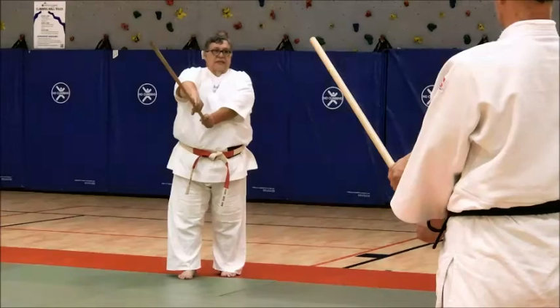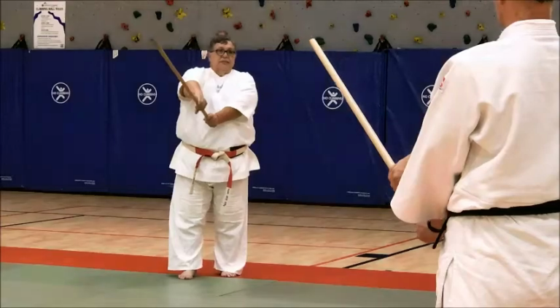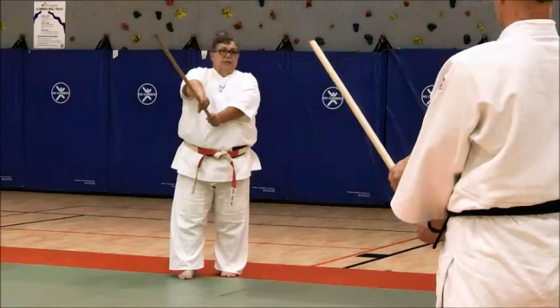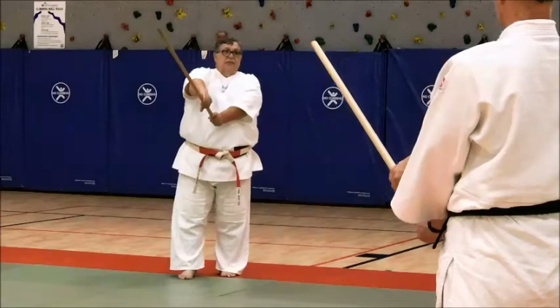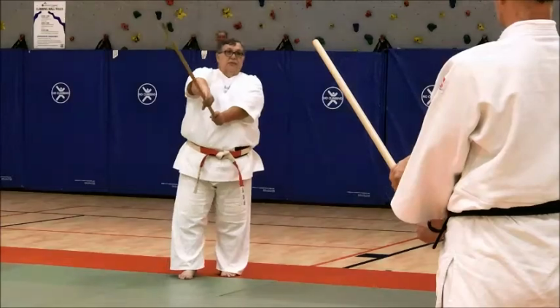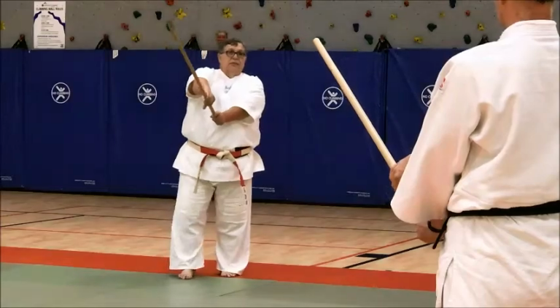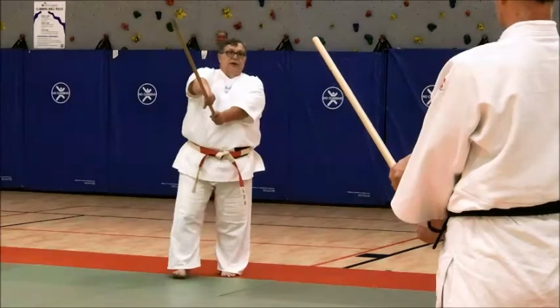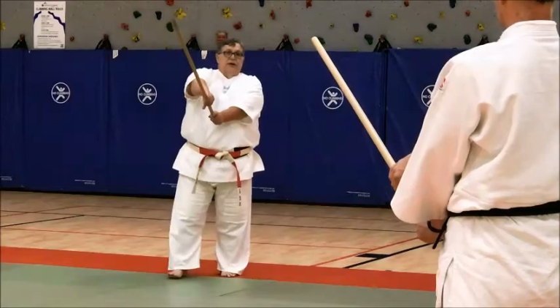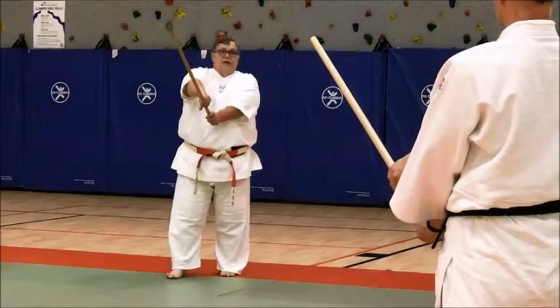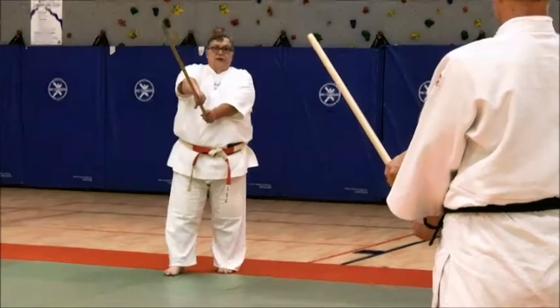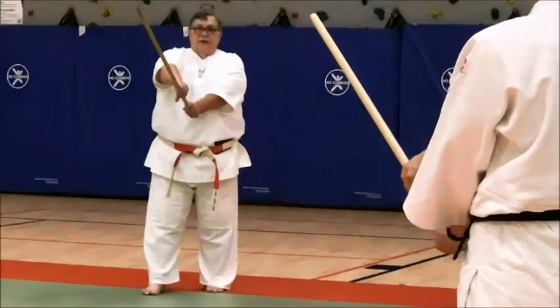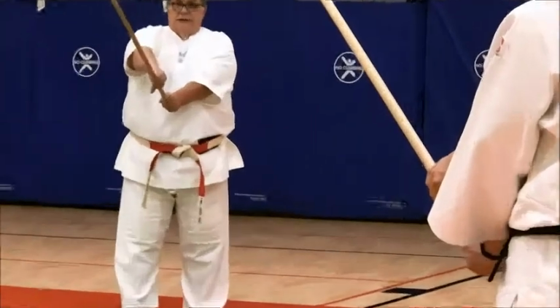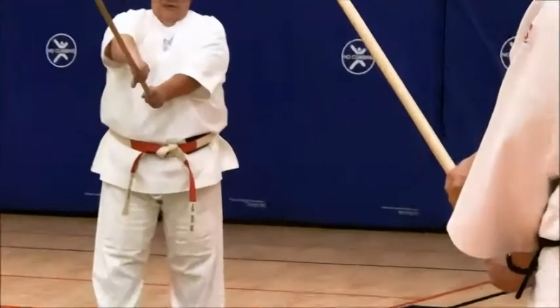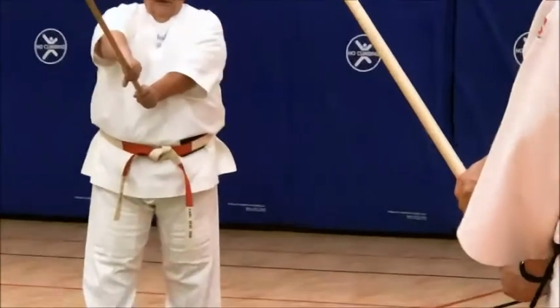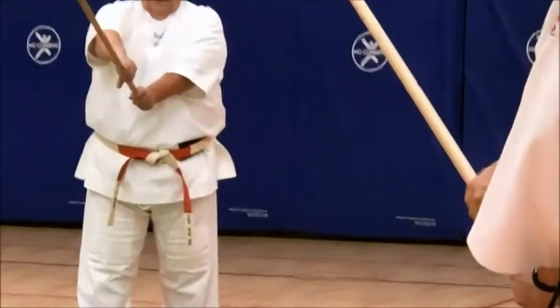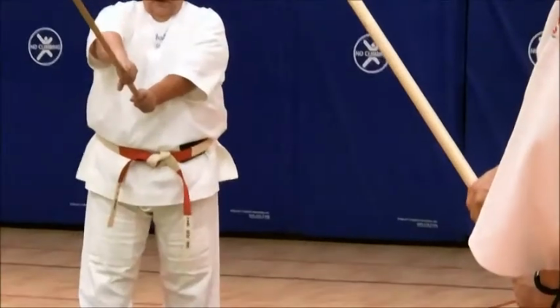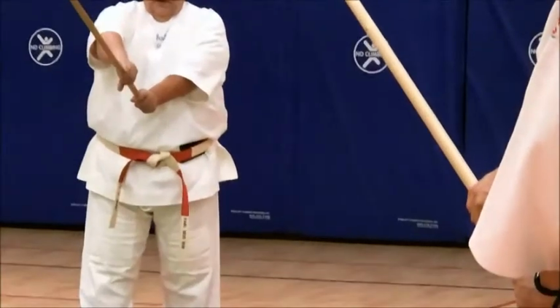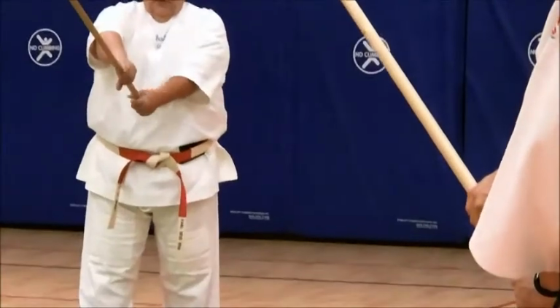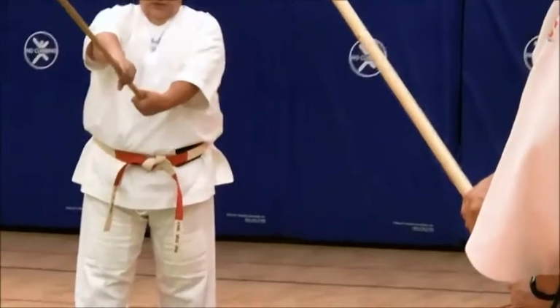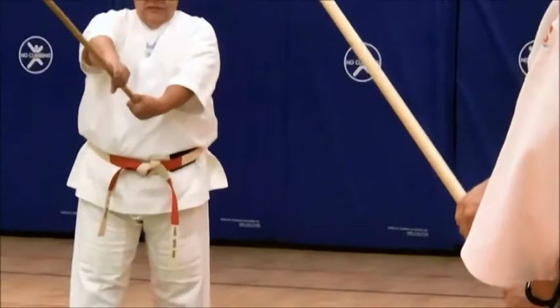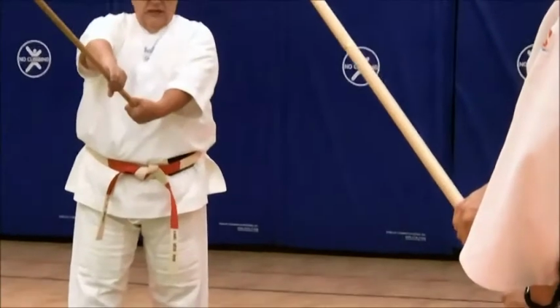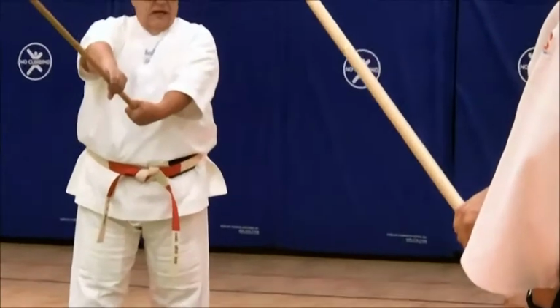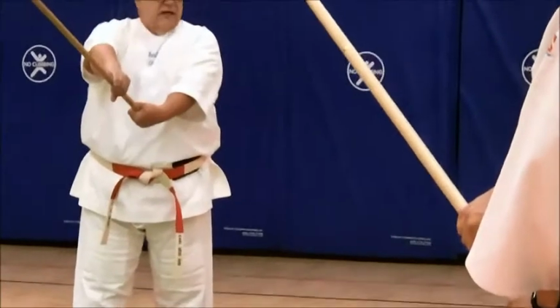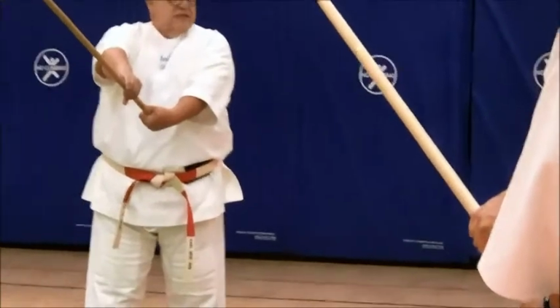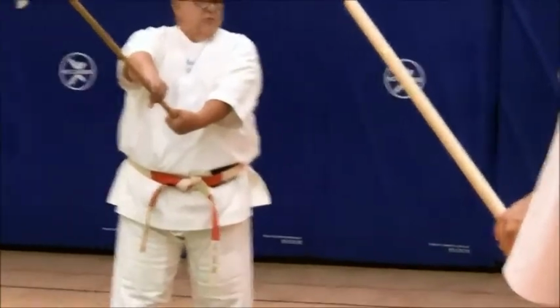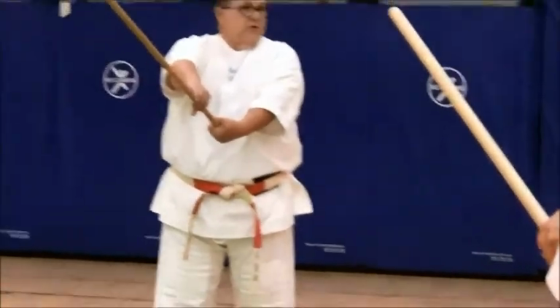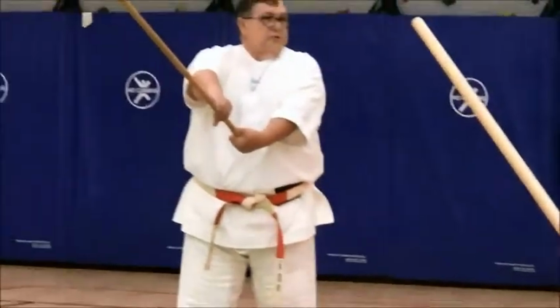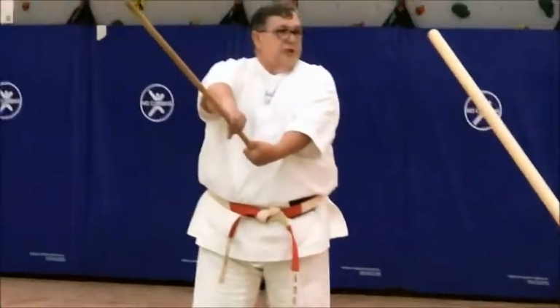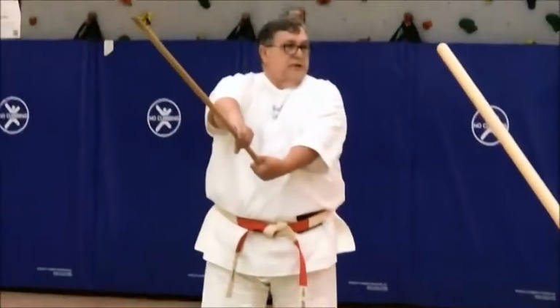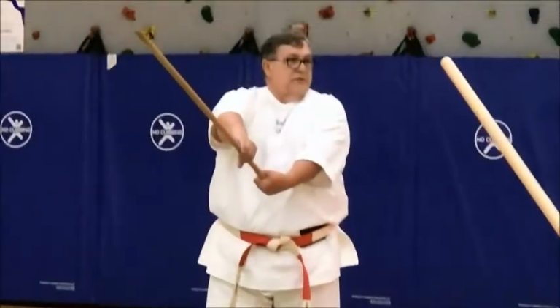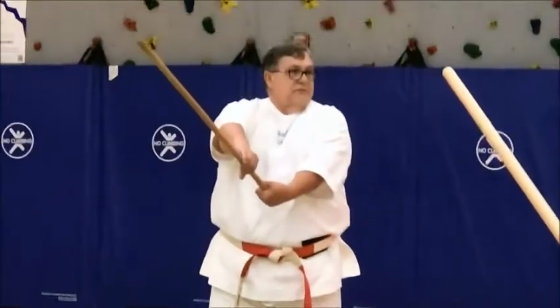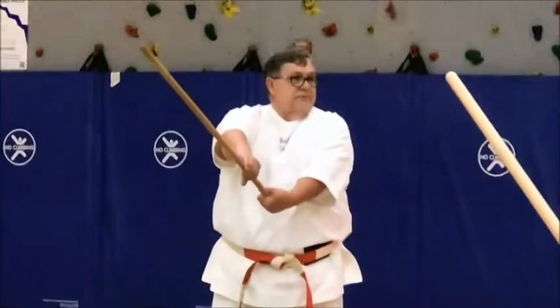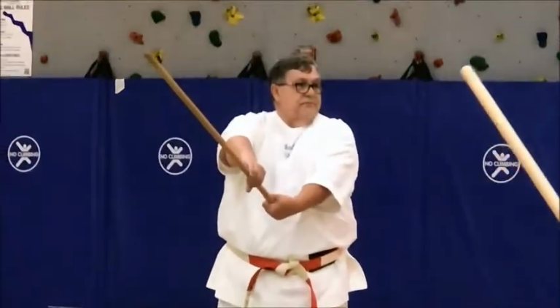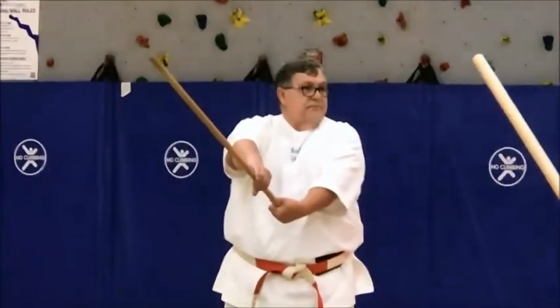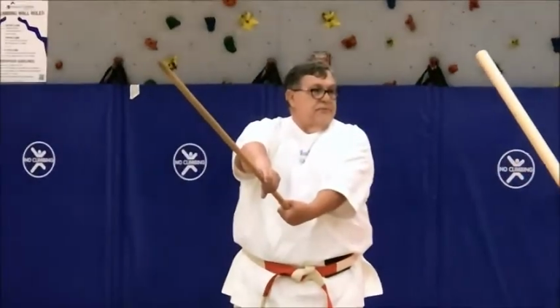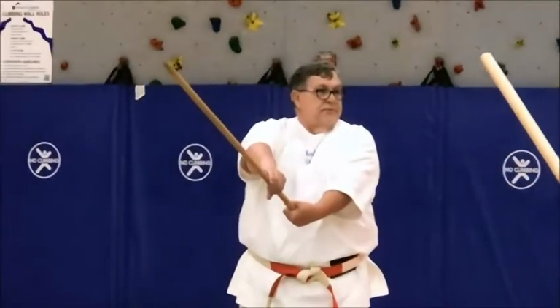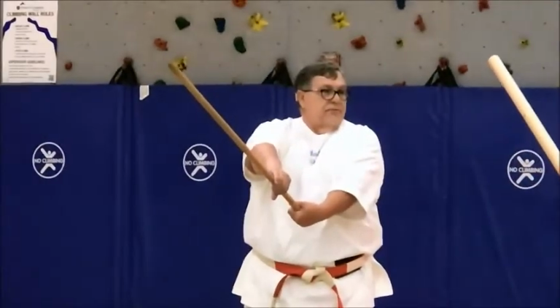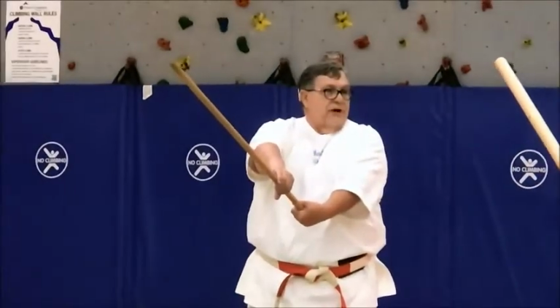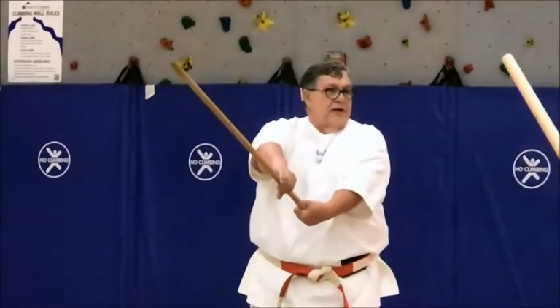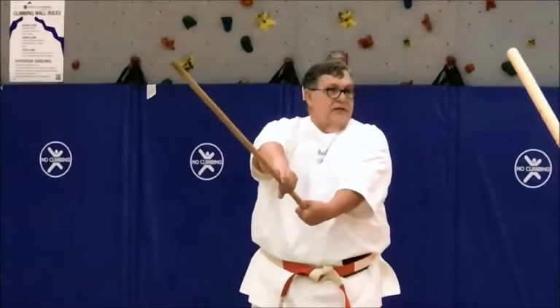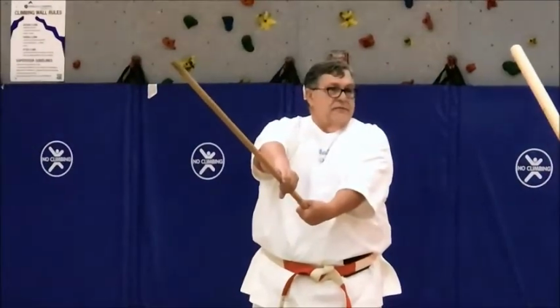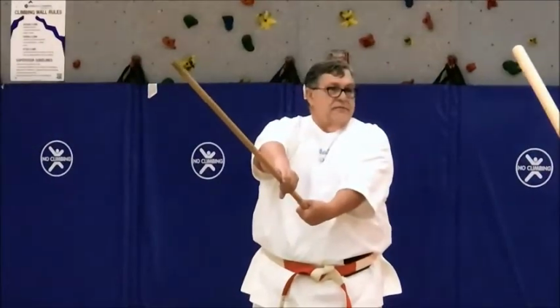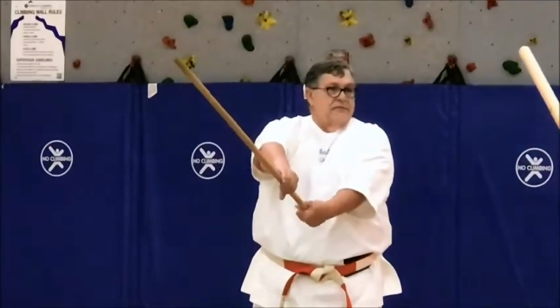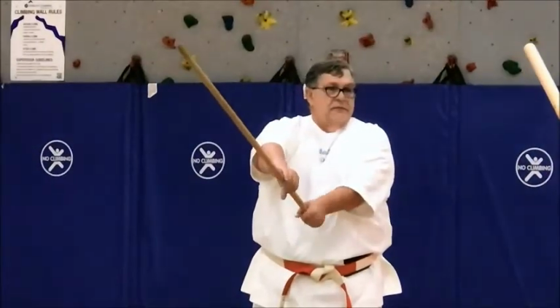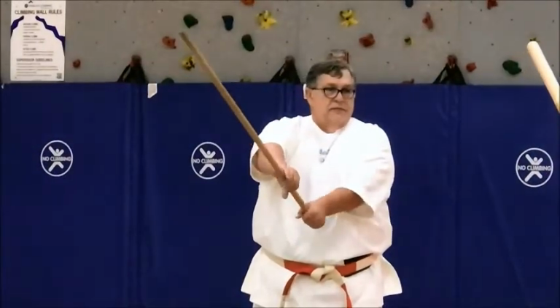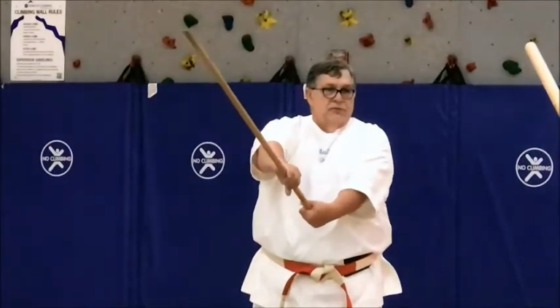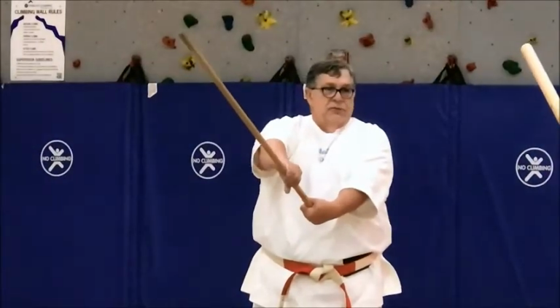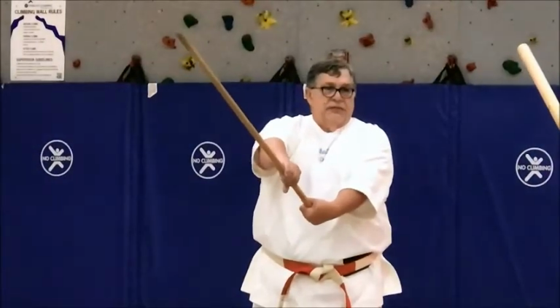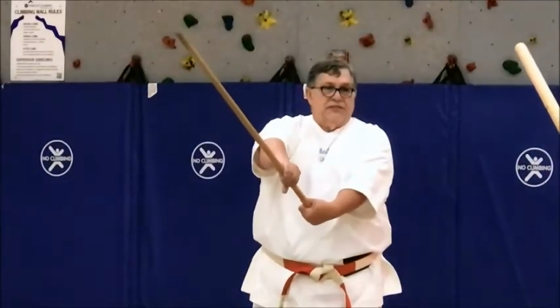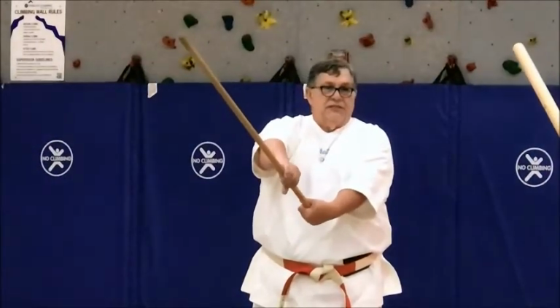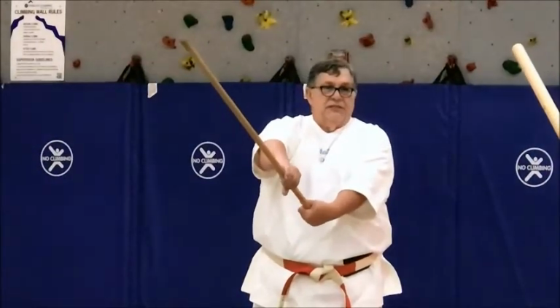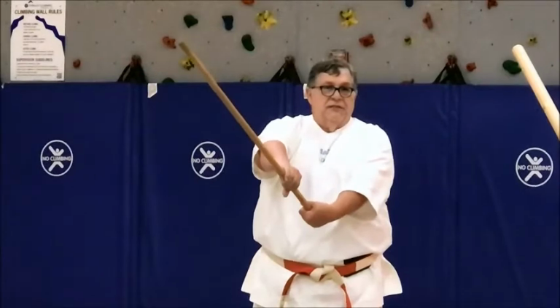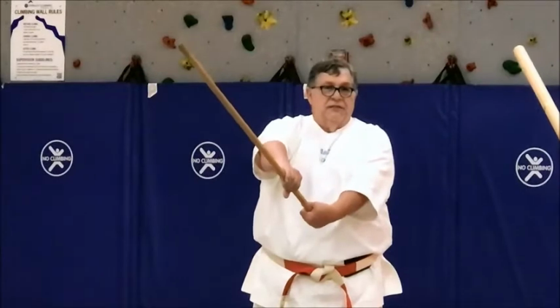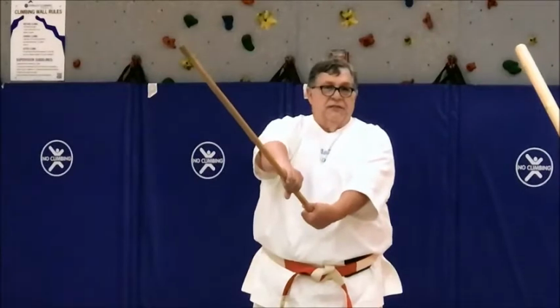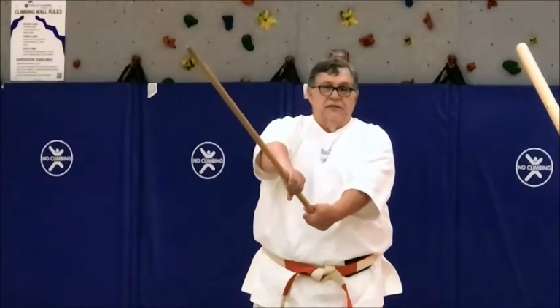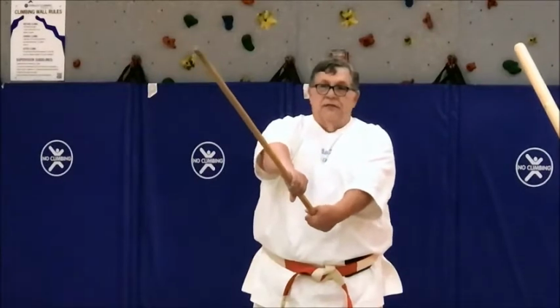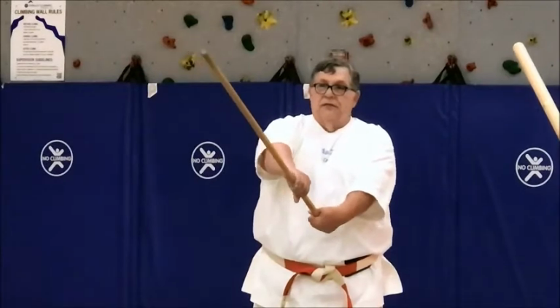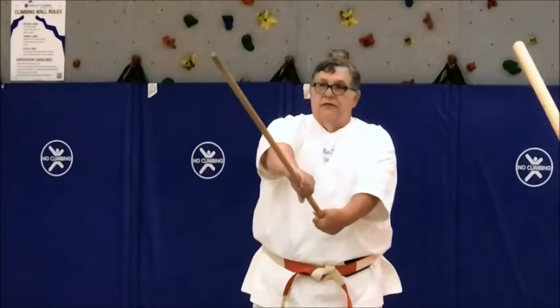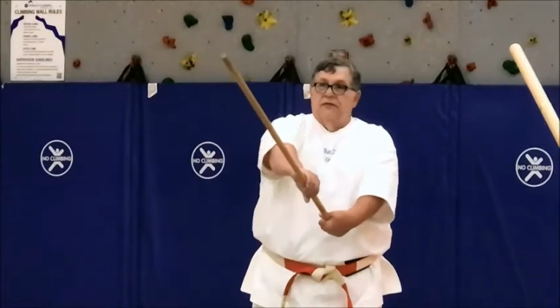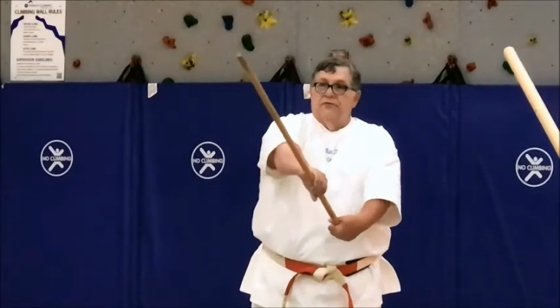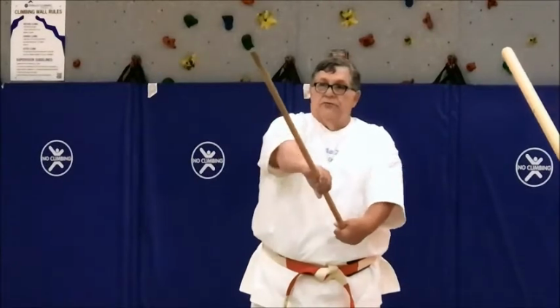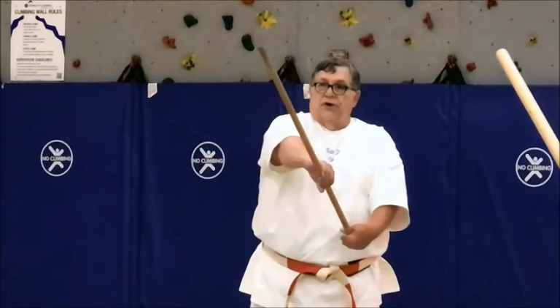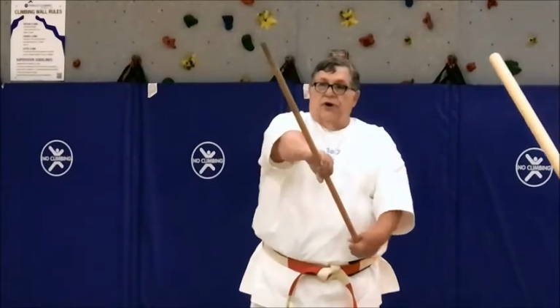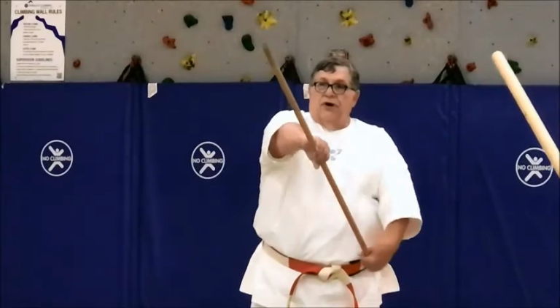This one gets weird. Twist it like it's a motorcycle. Drop. Twist. Draw.